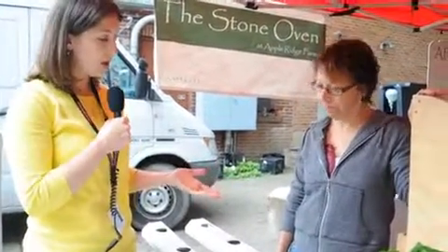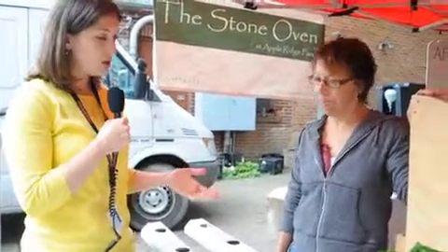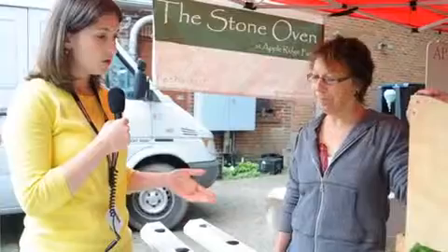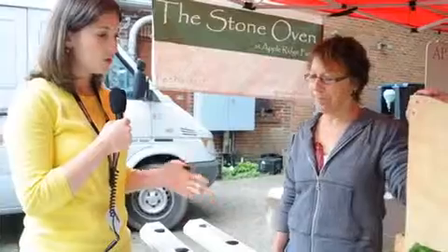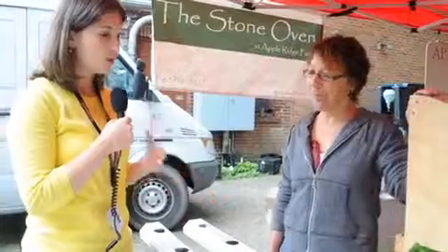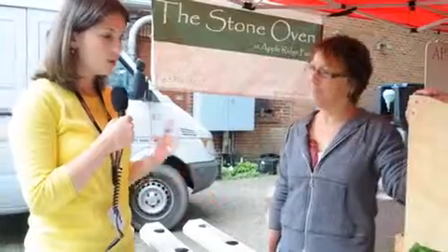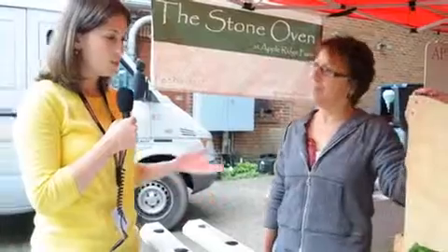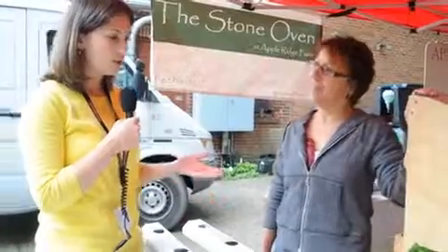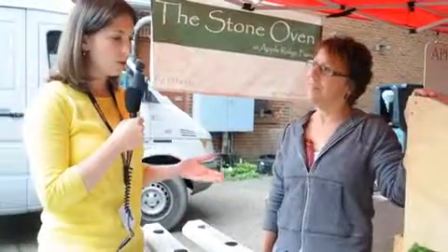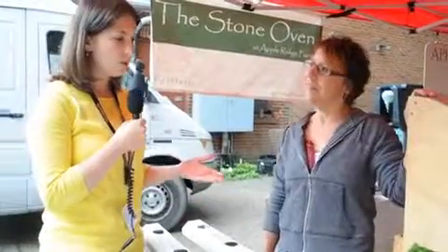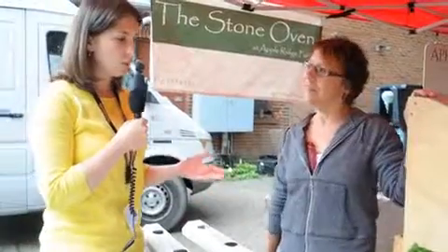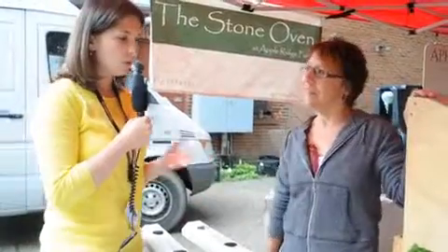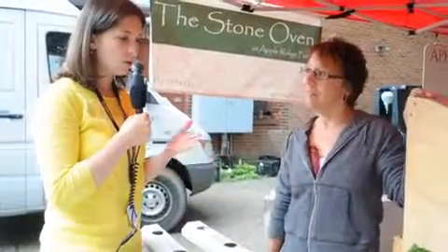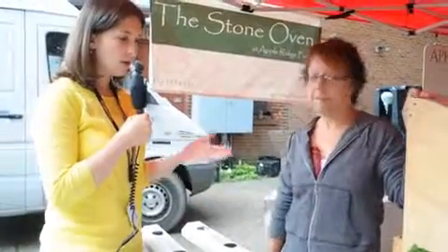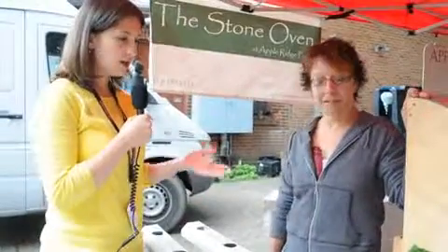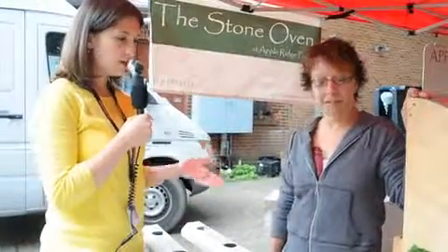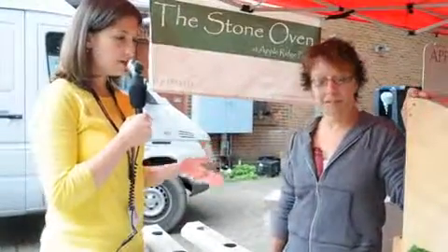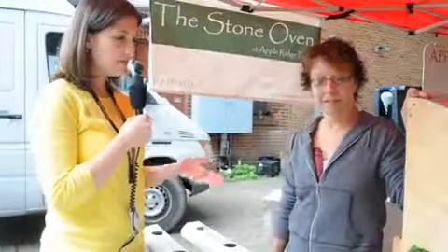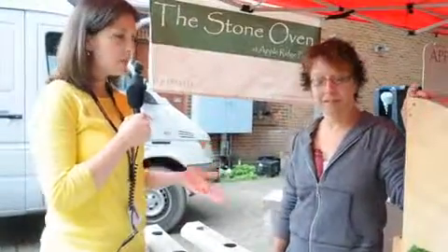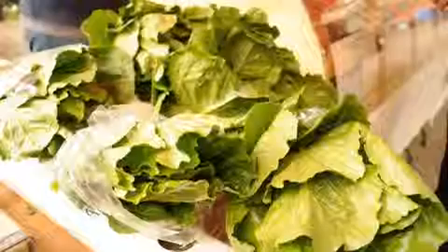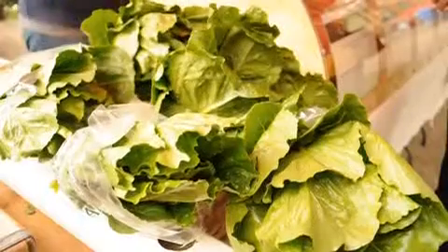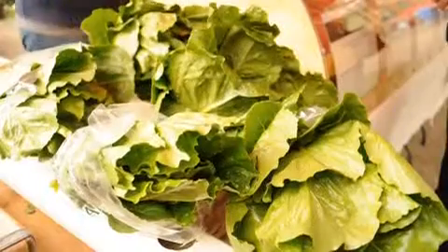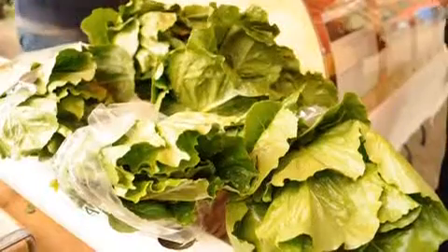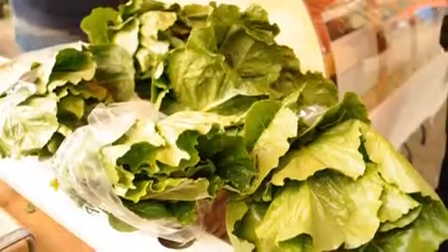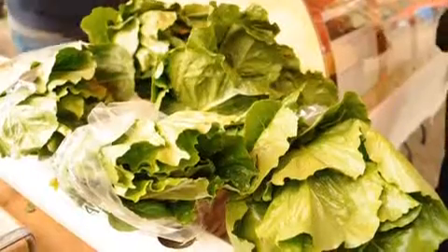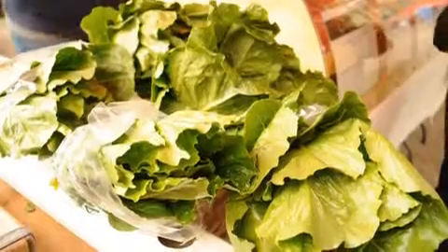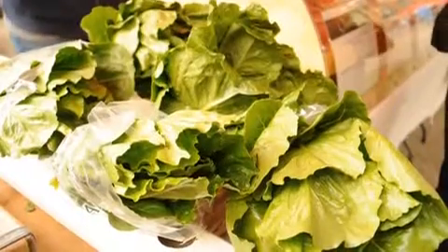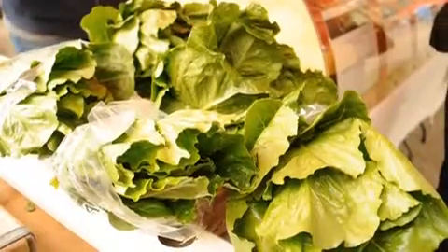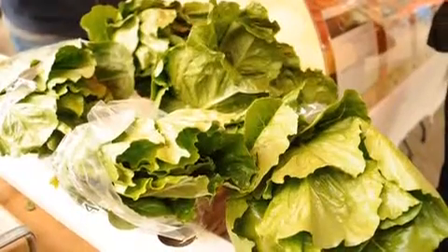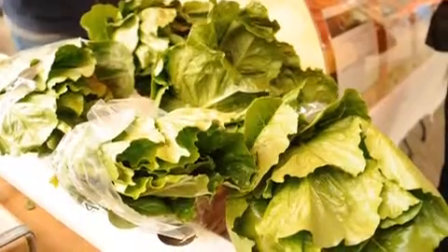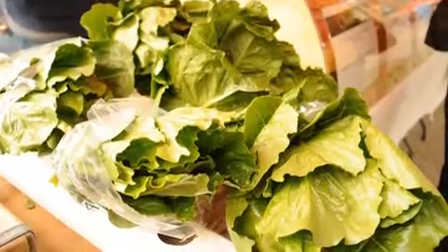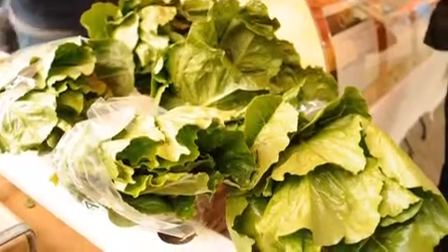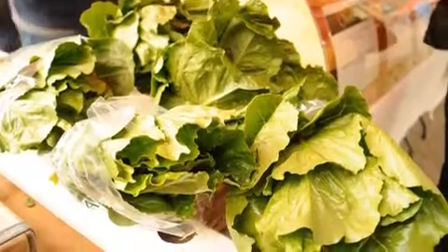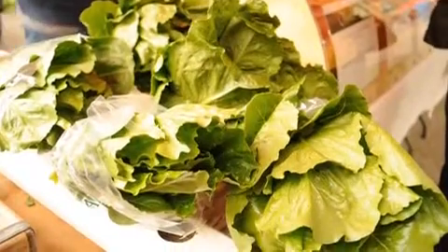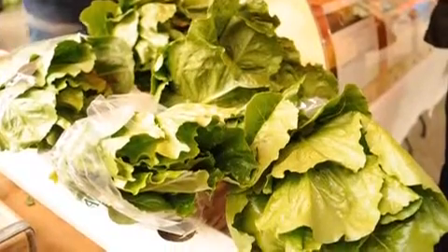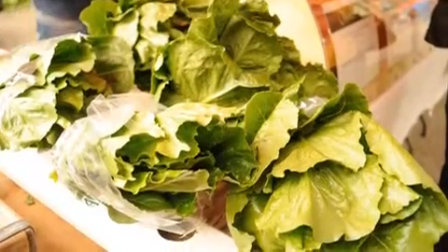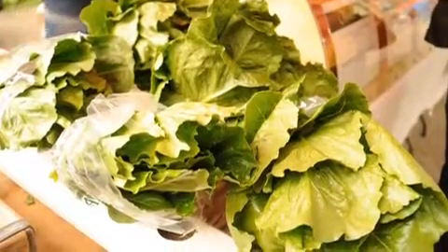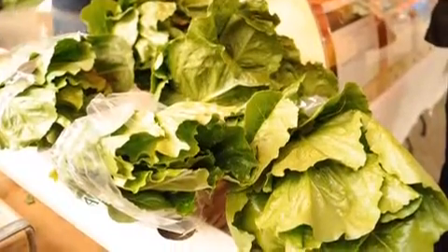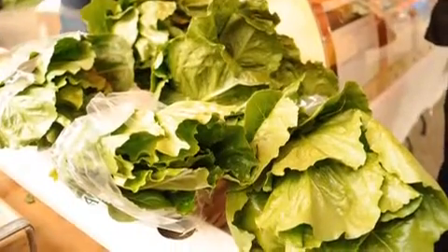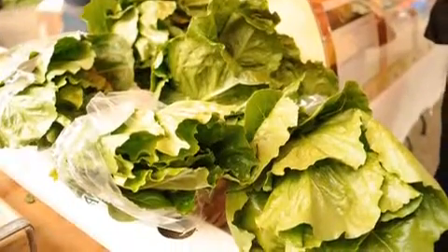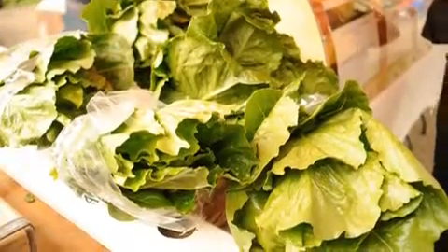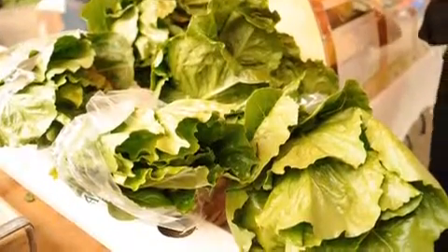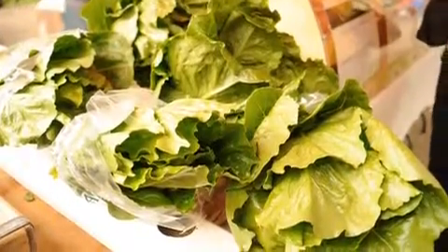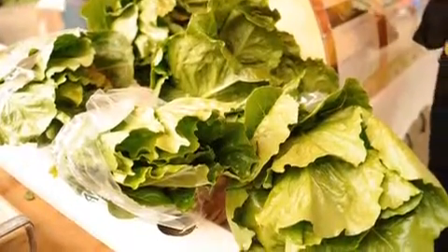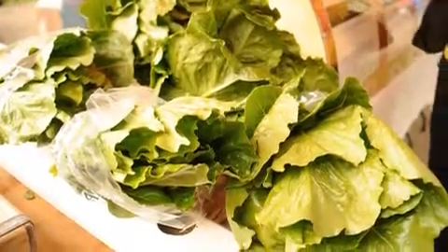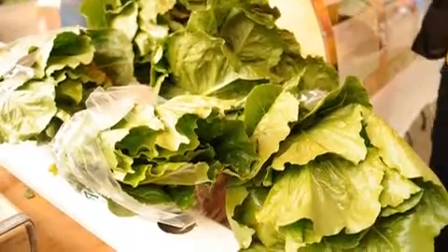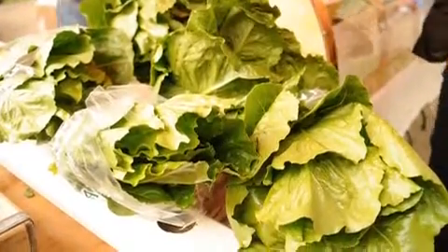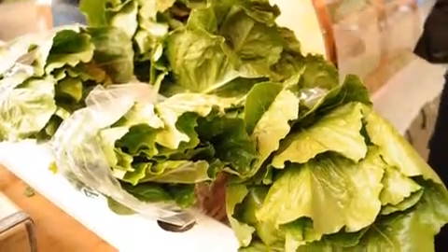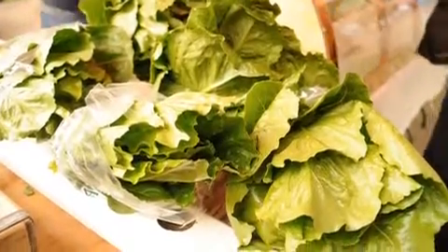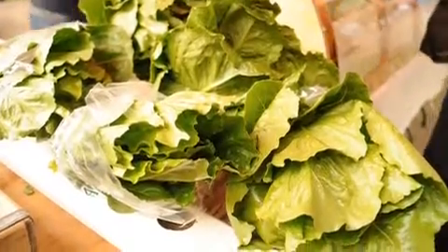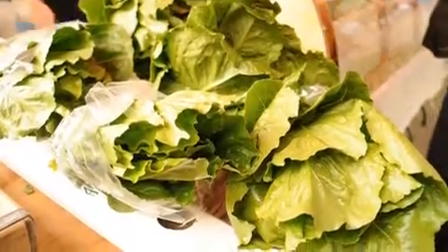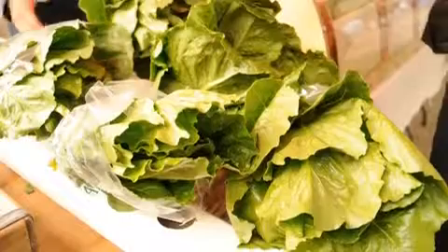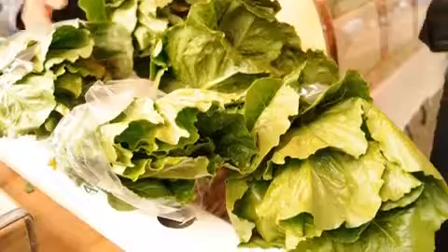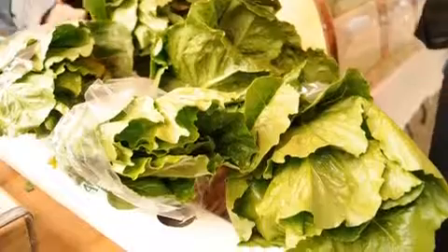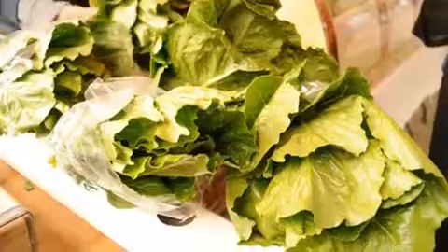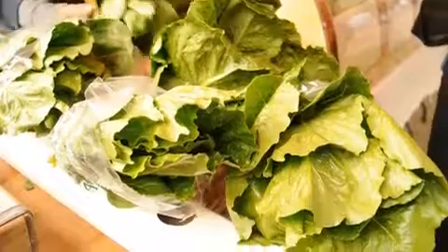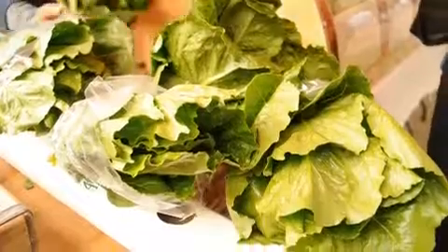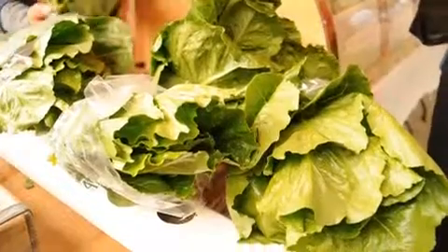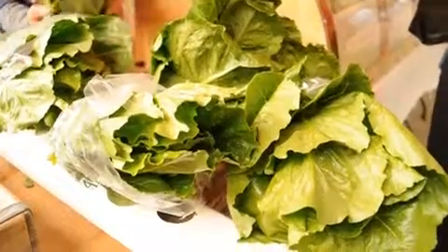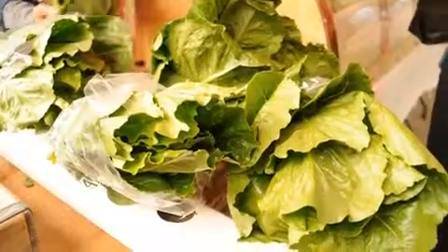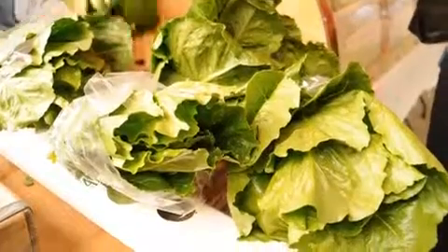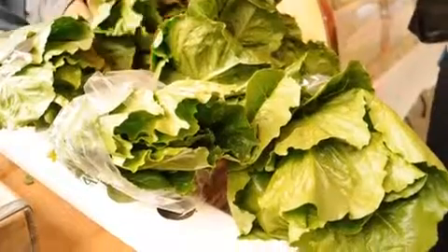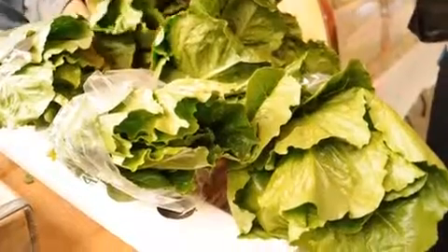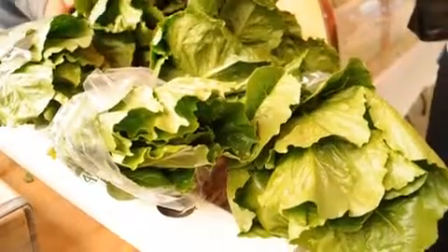So this week we're talking about romaine lettuce. Can you tell our viewers what the typical lettuce season is for romaine?